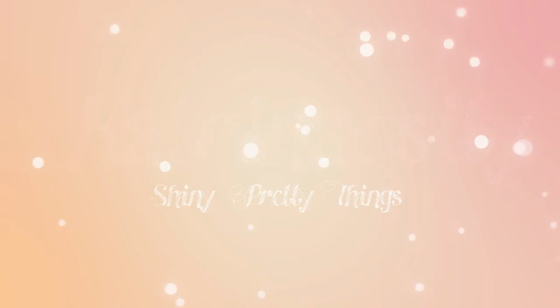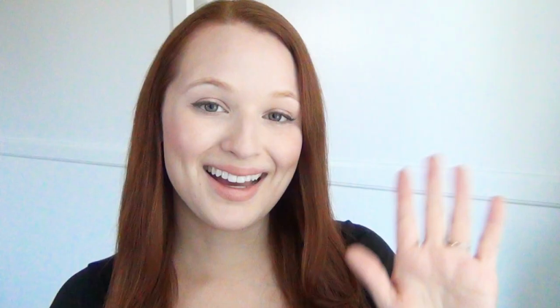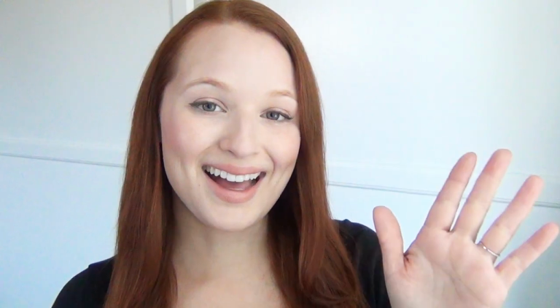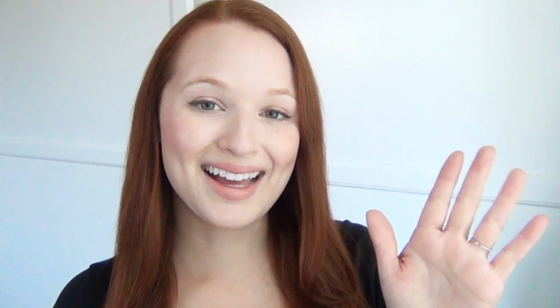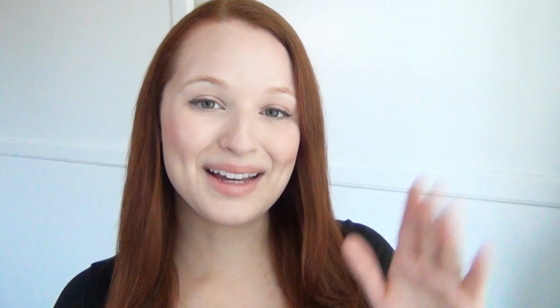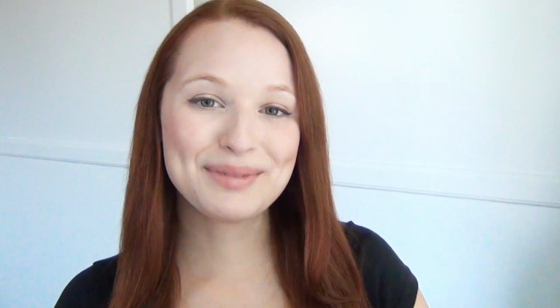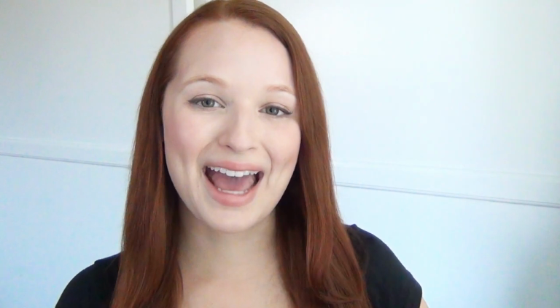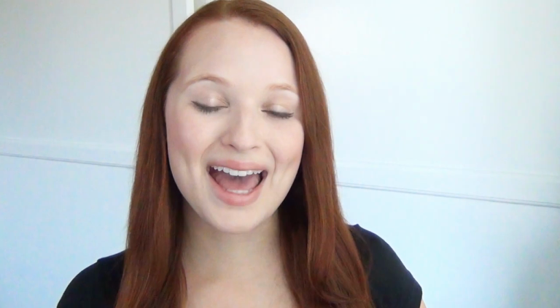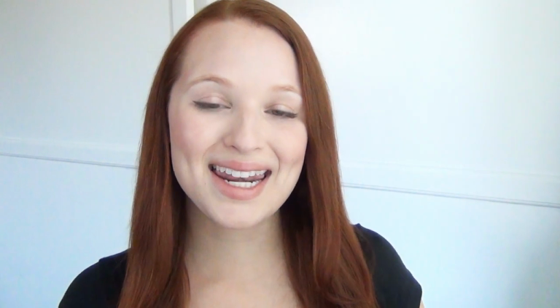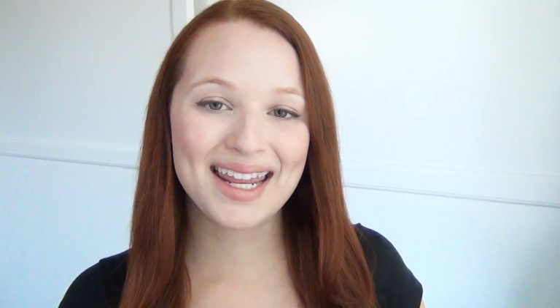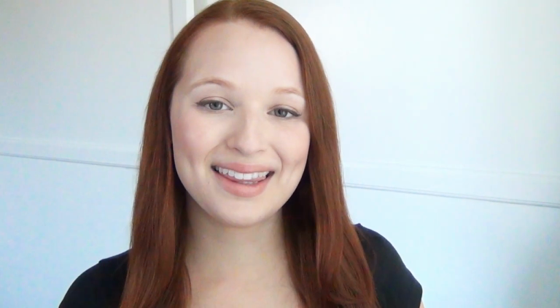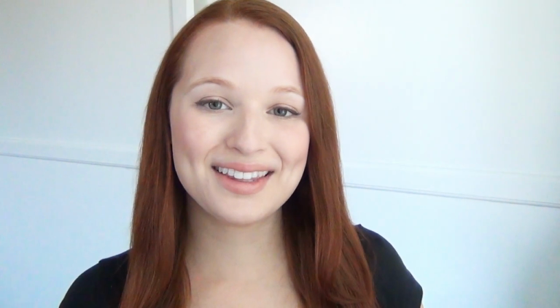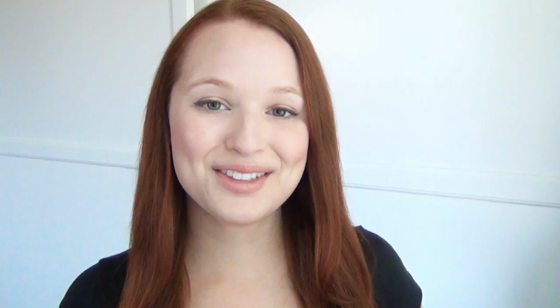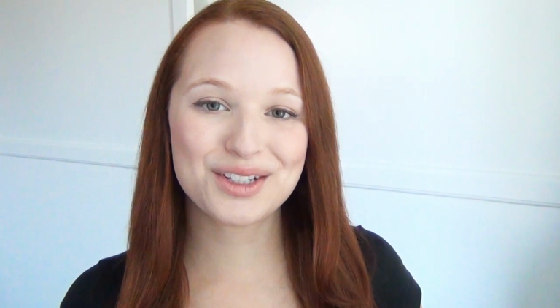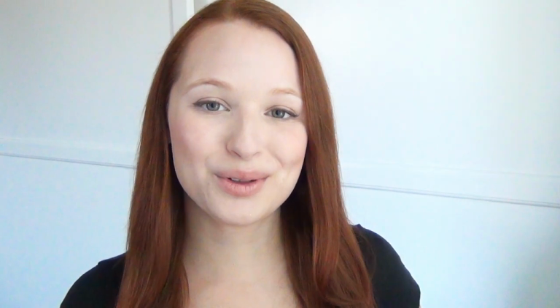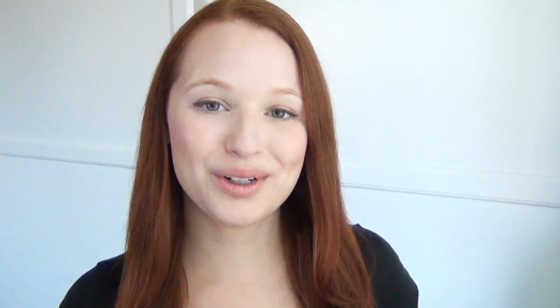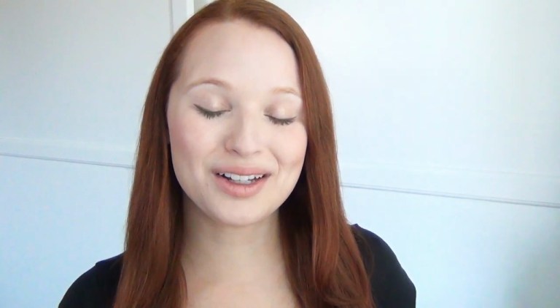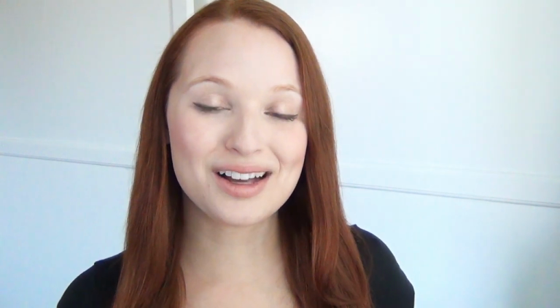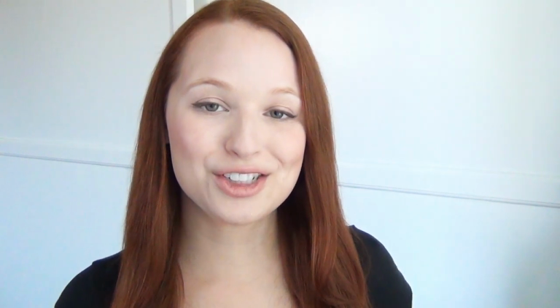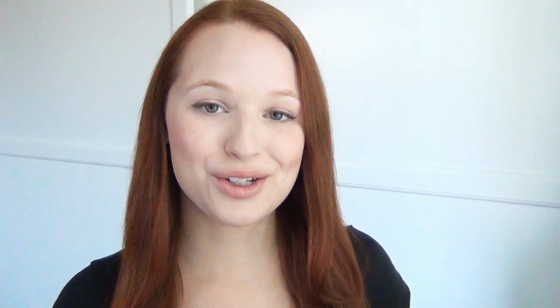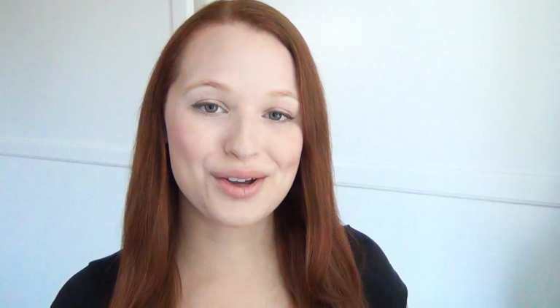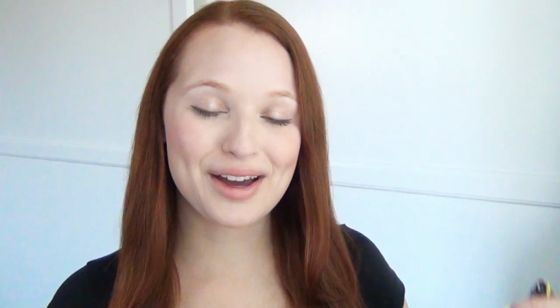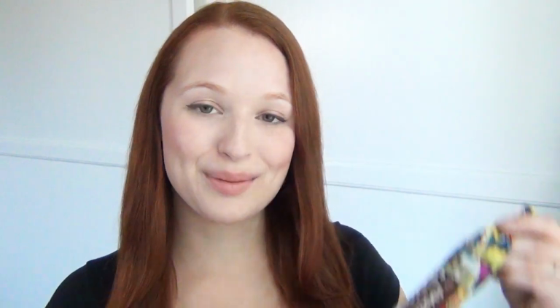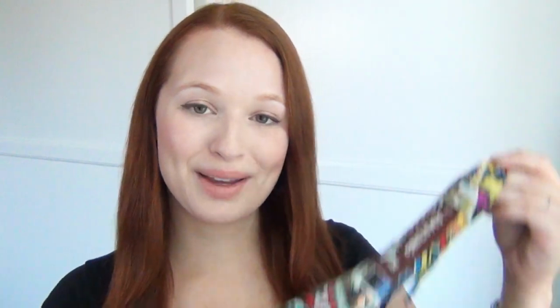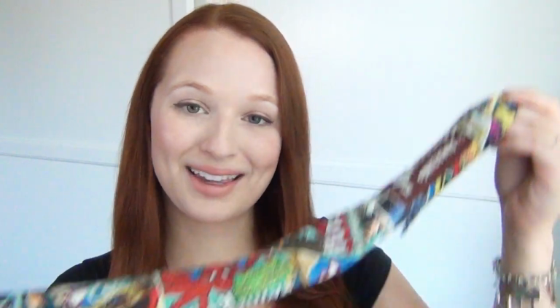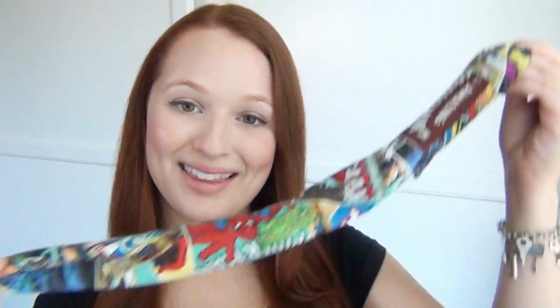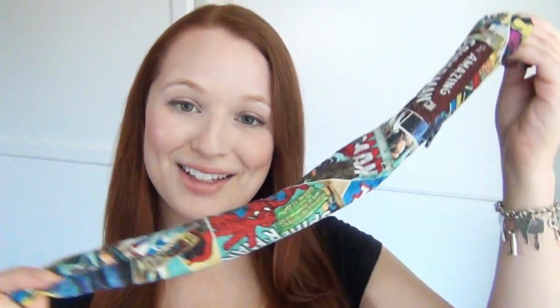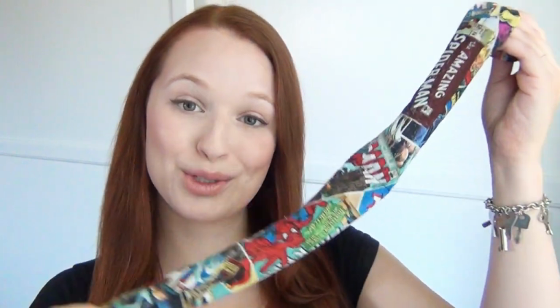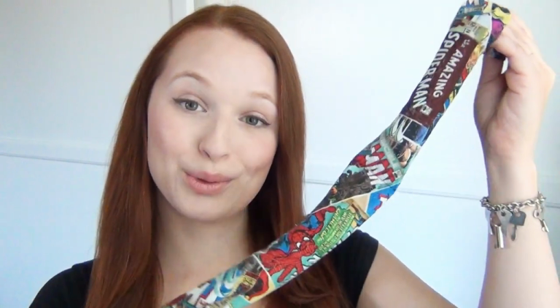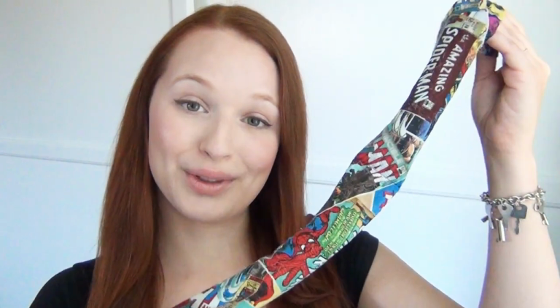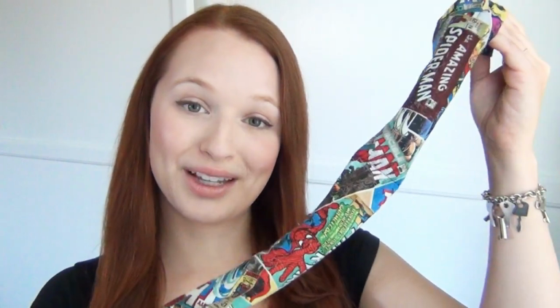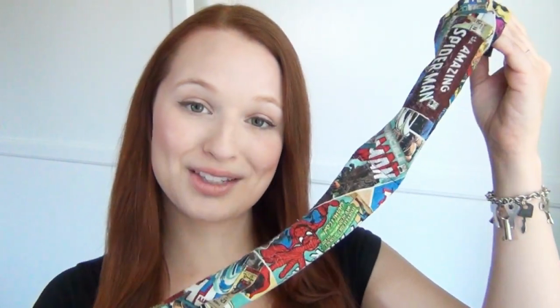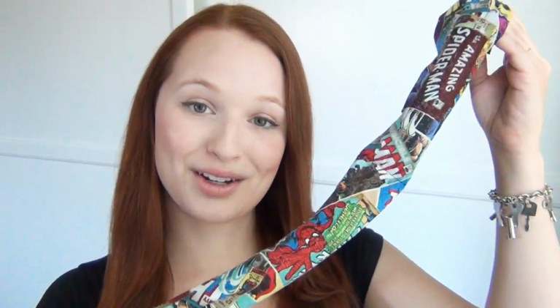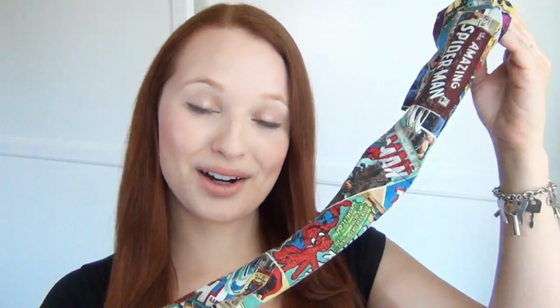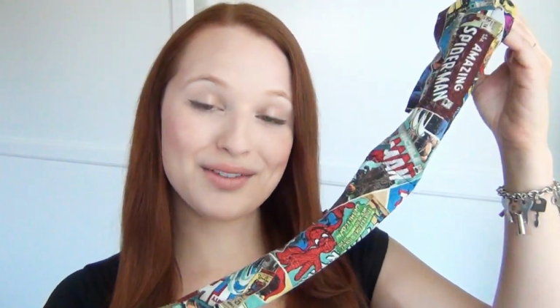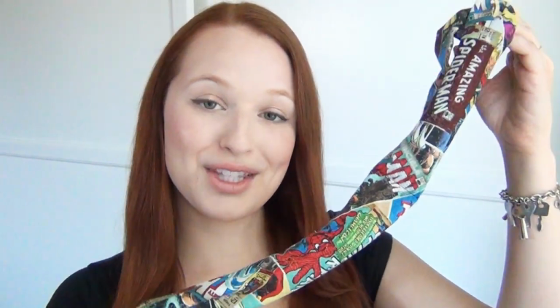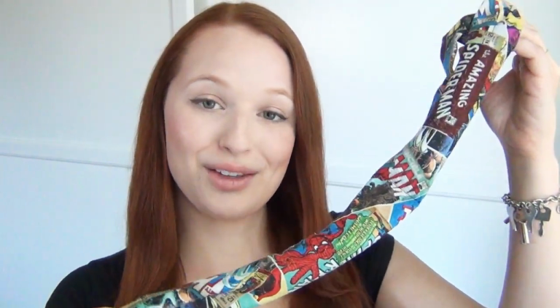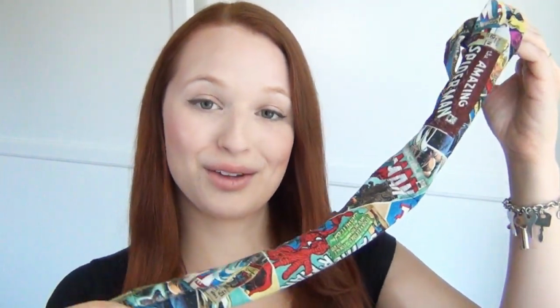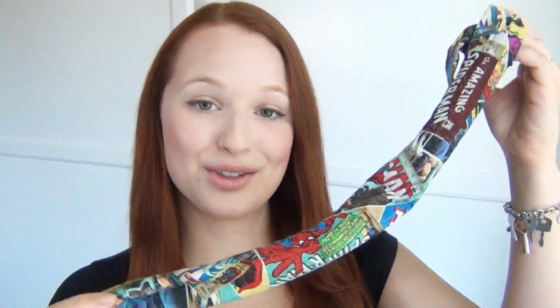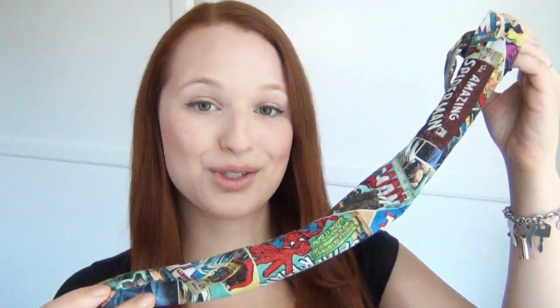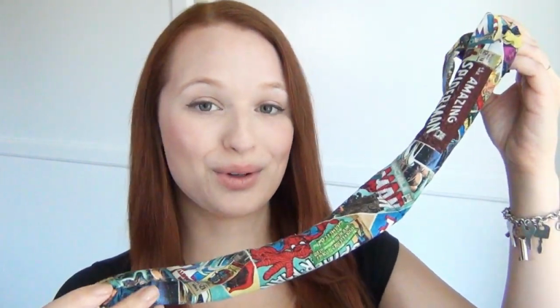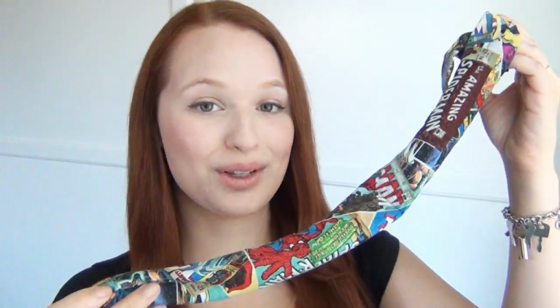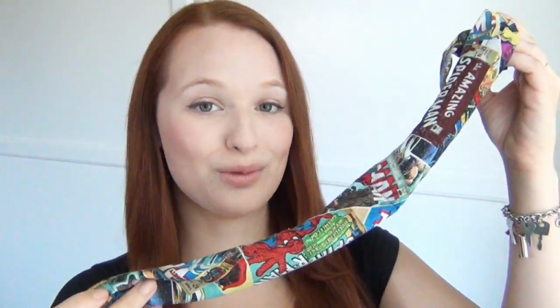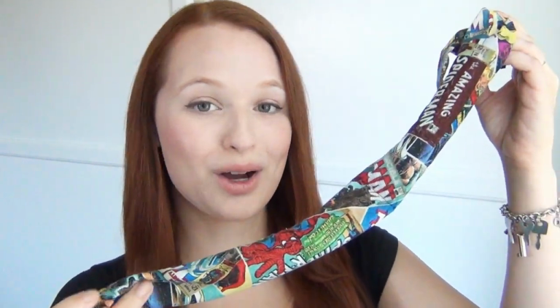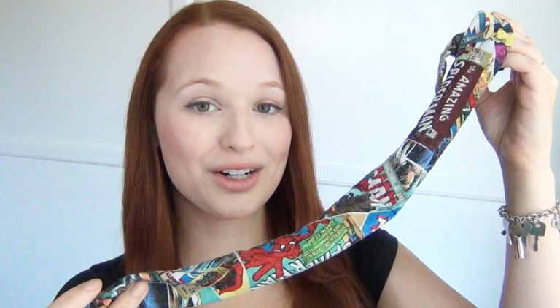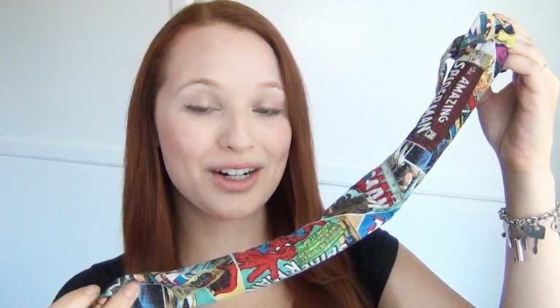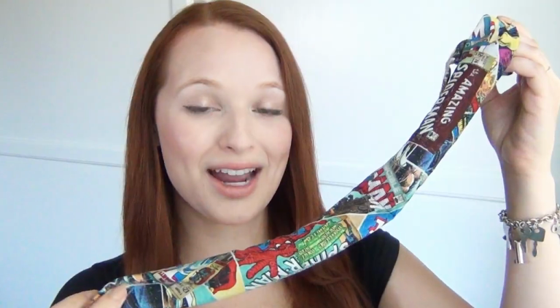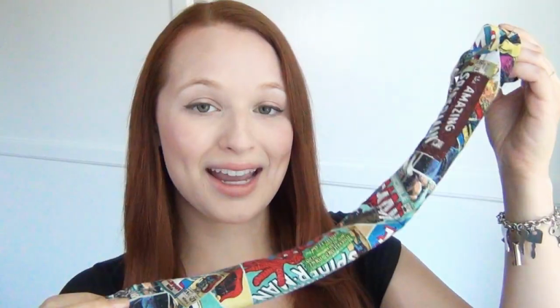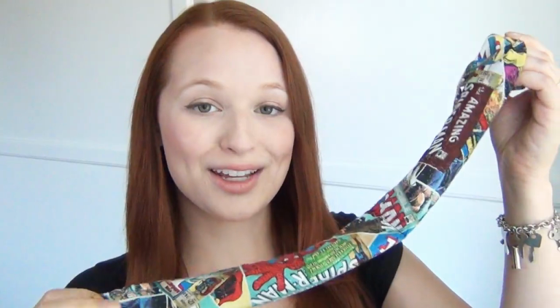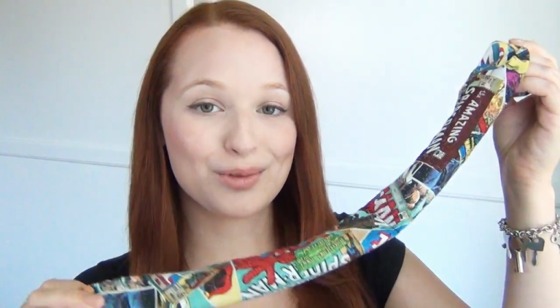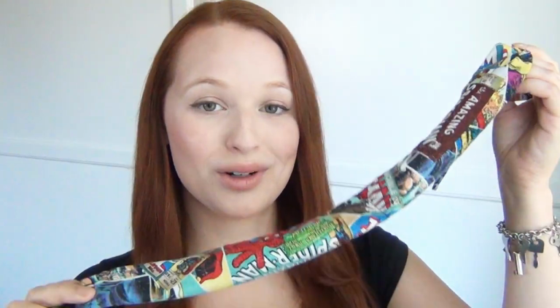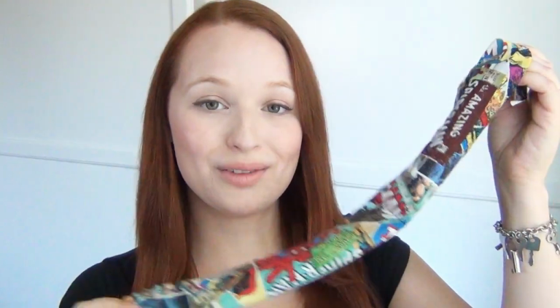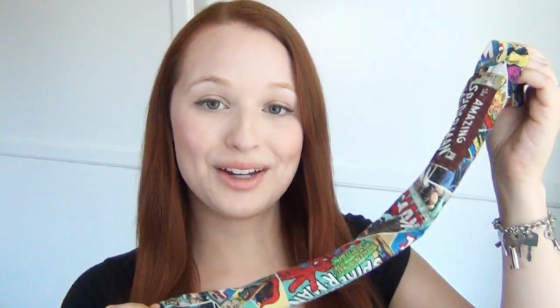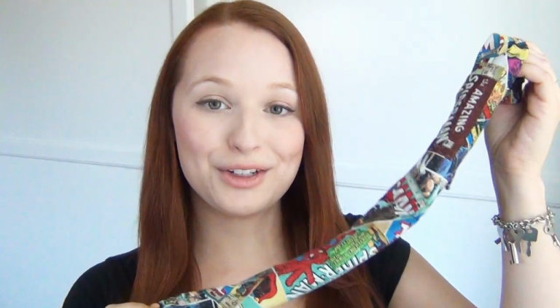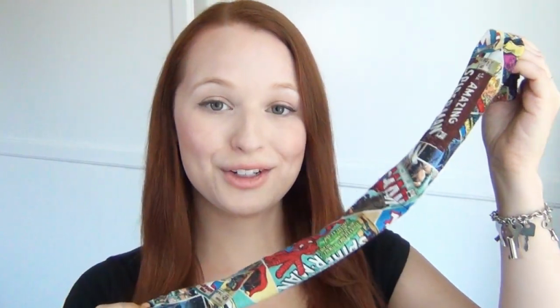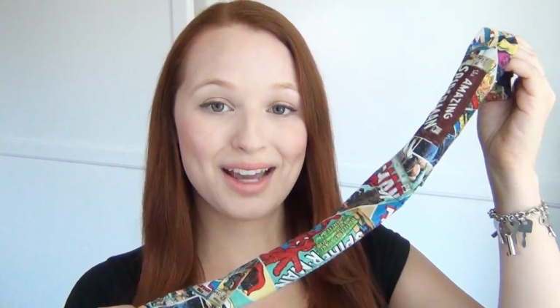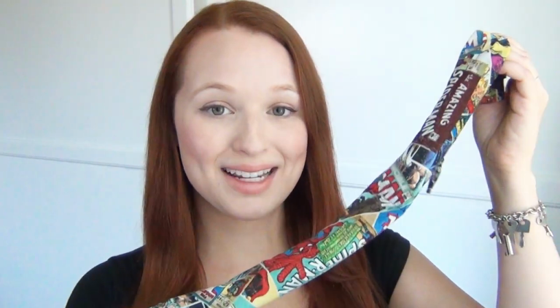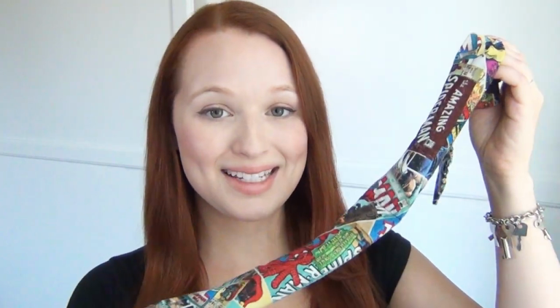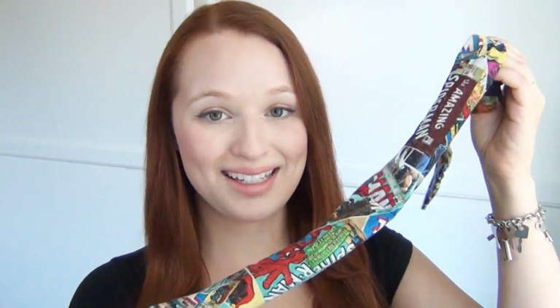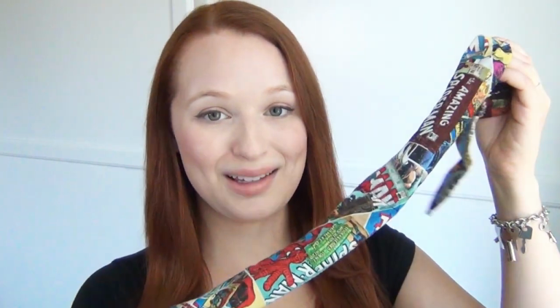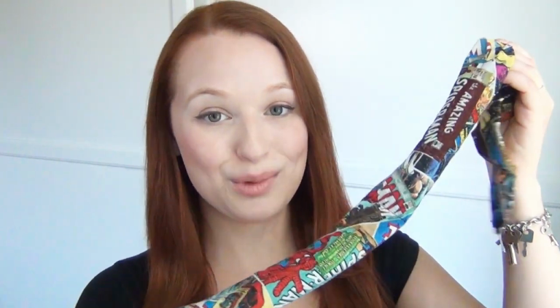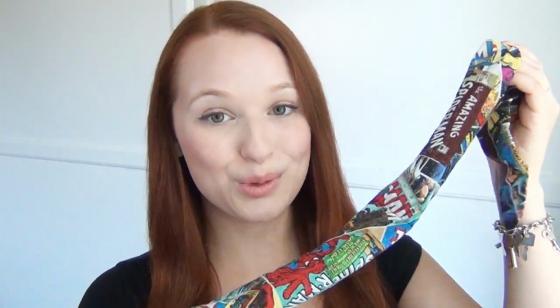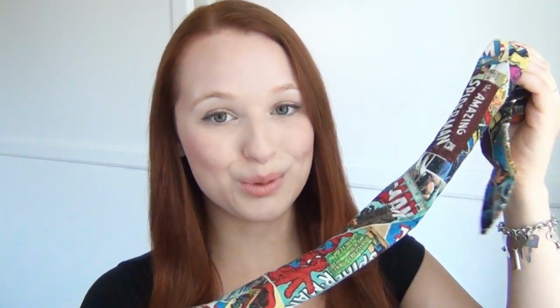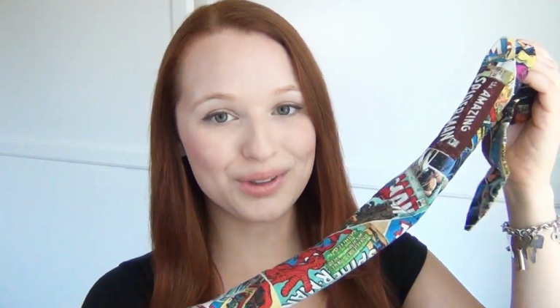Hi, I'm Kat, and in this tutorial I'll show you how to make these cooling scarves that you can soak in water and wear around your neck to keep cool.